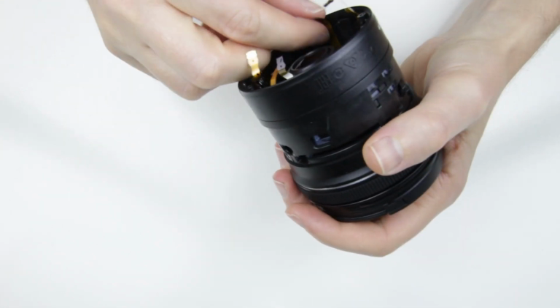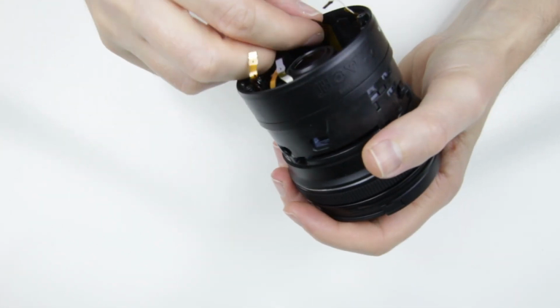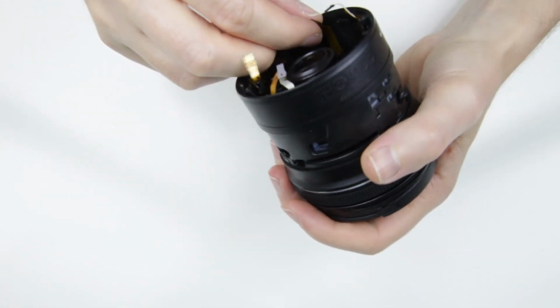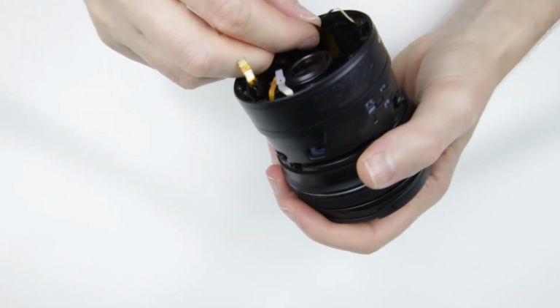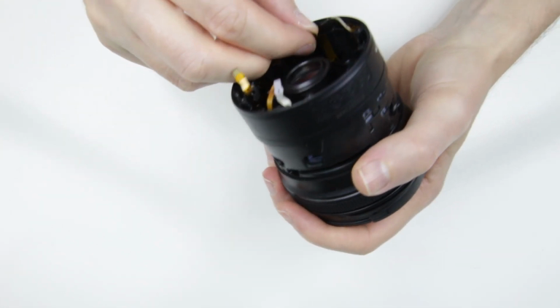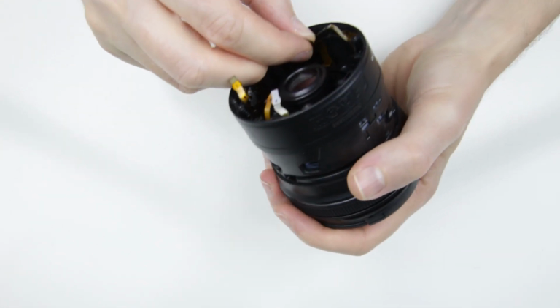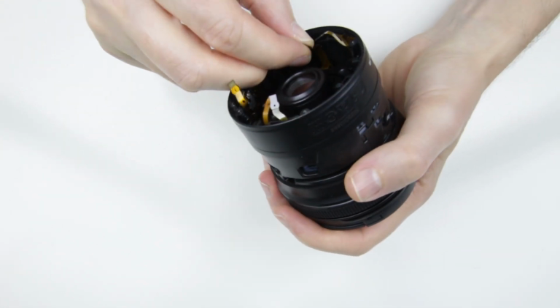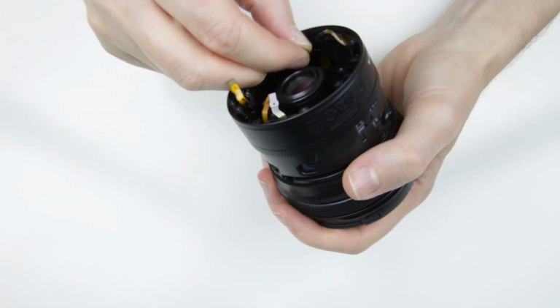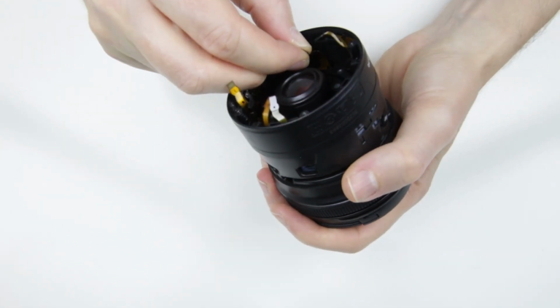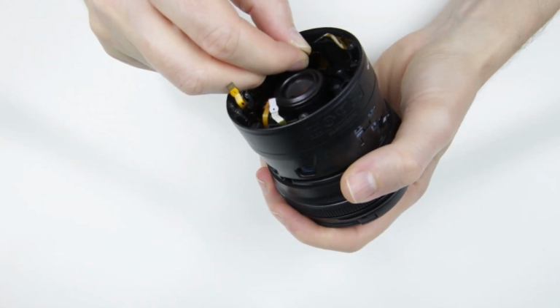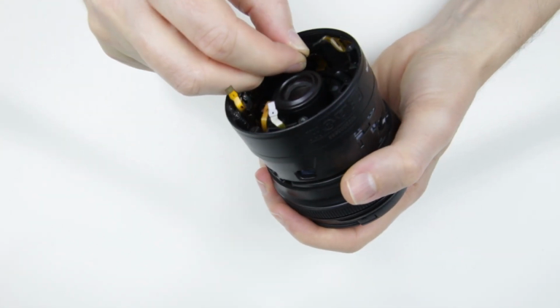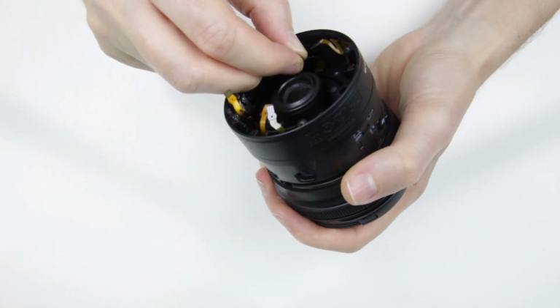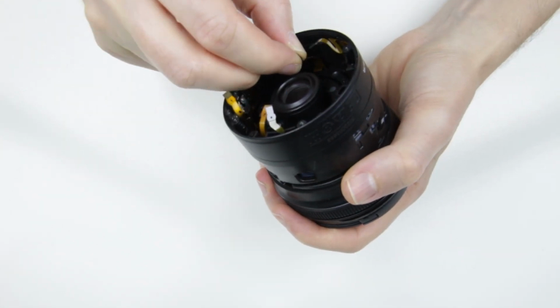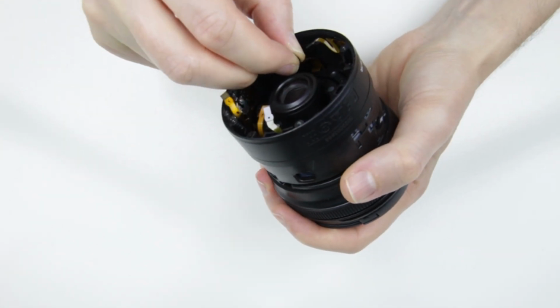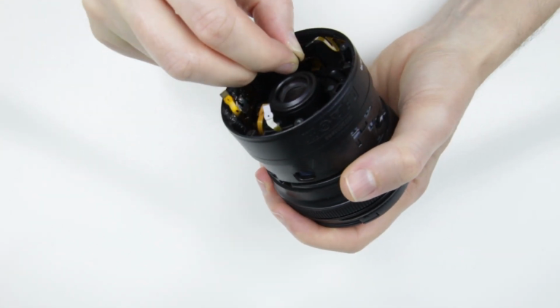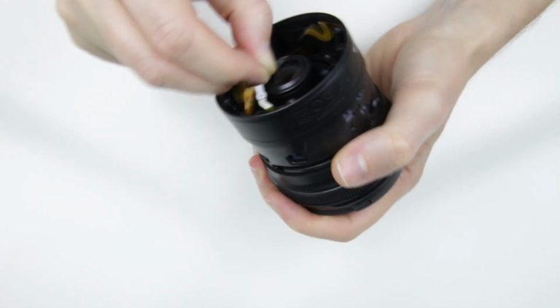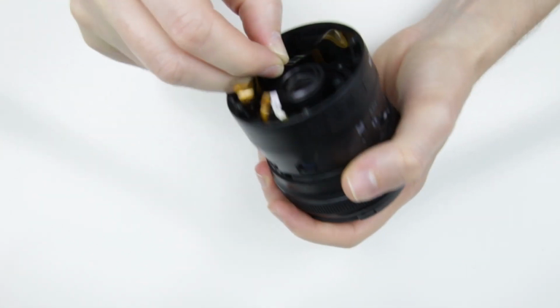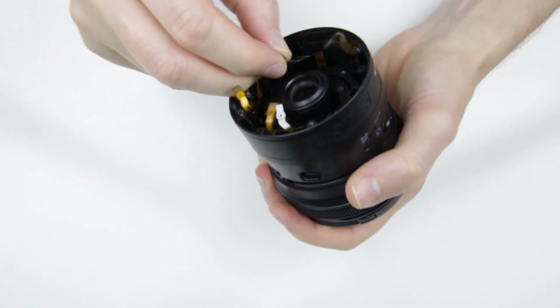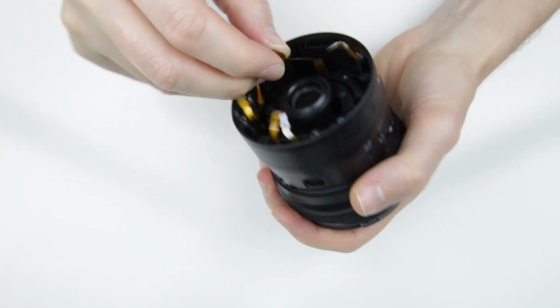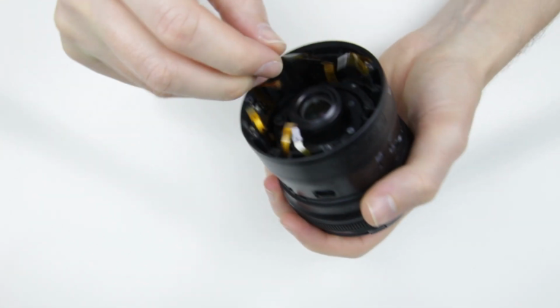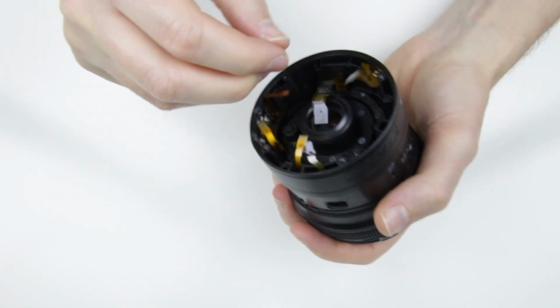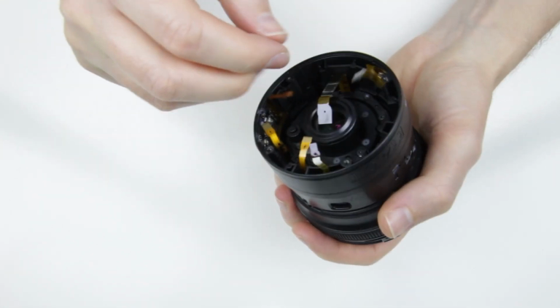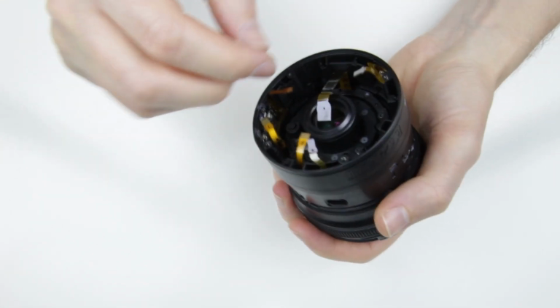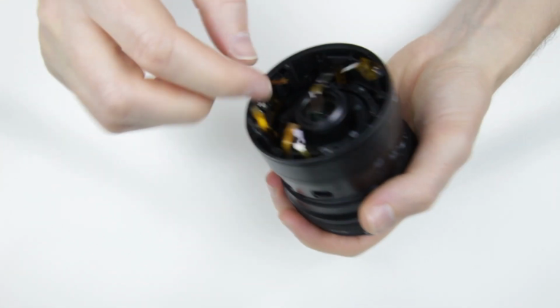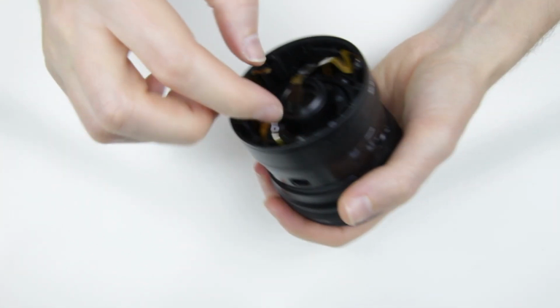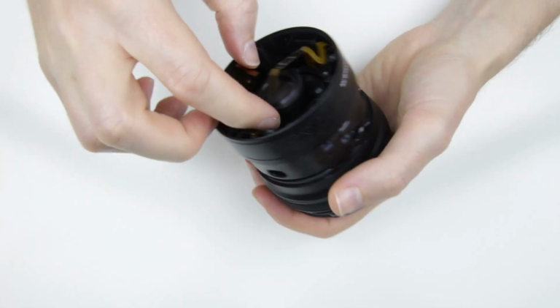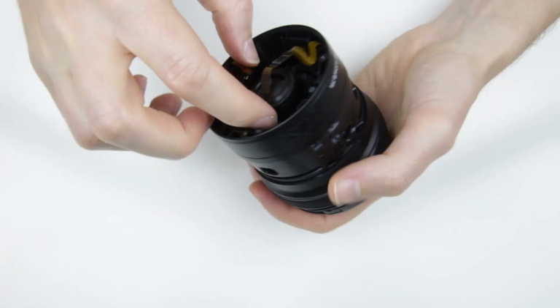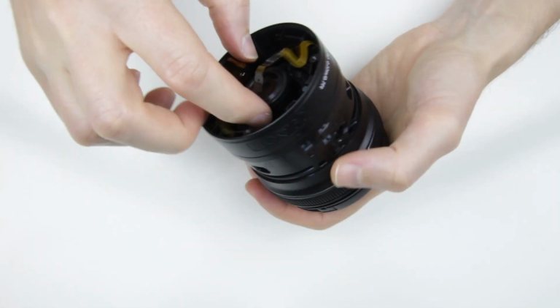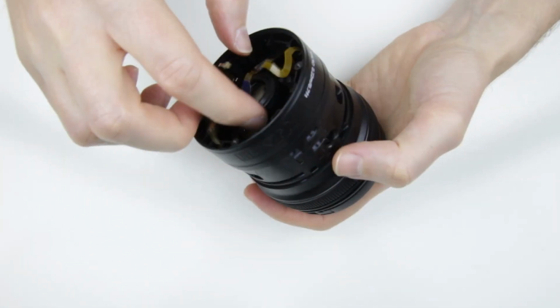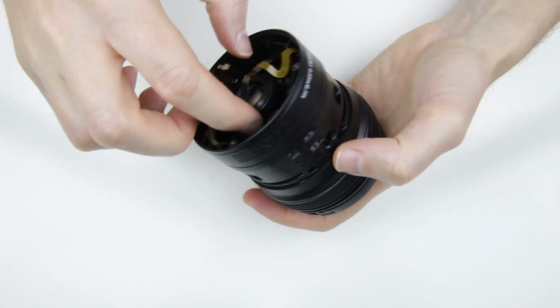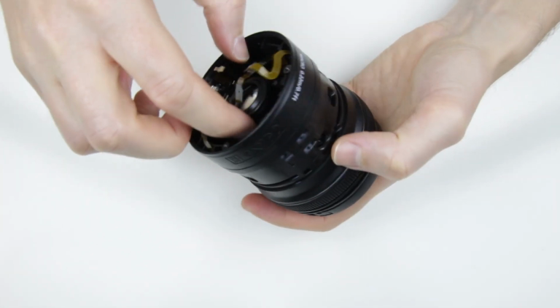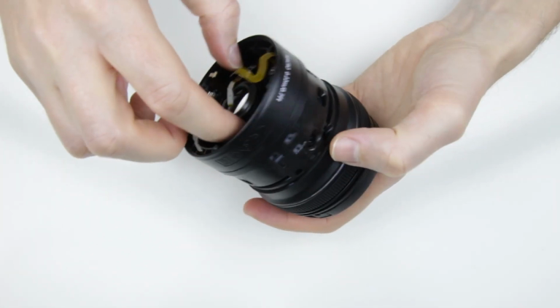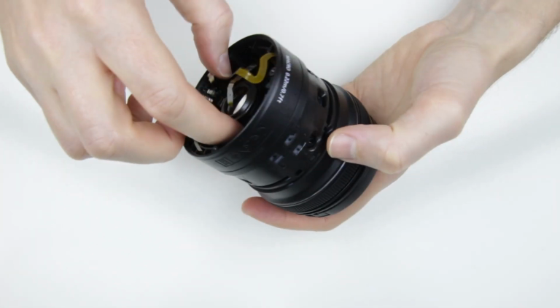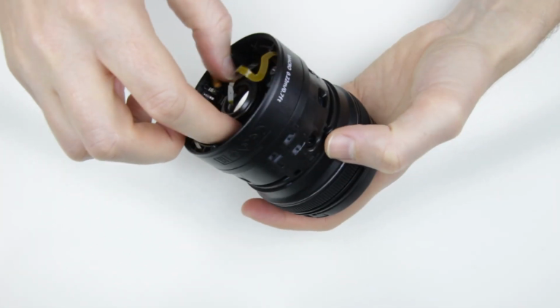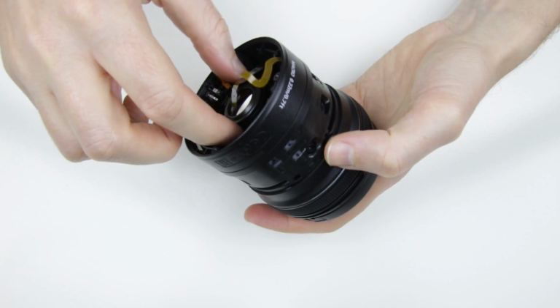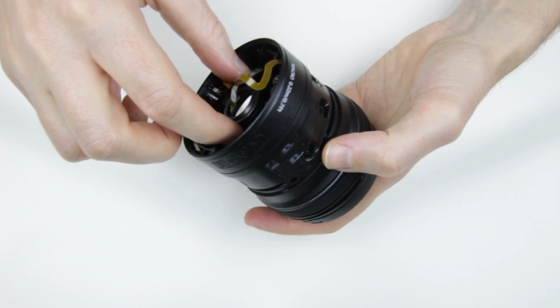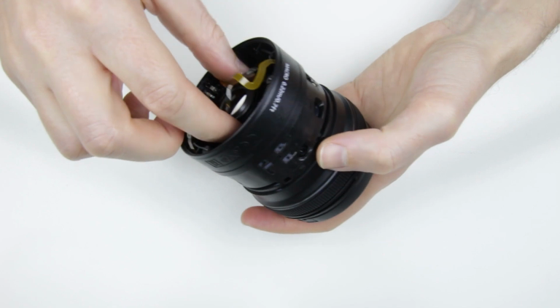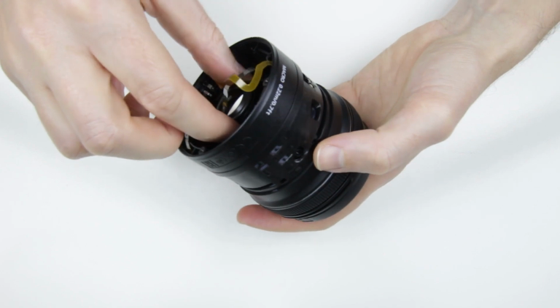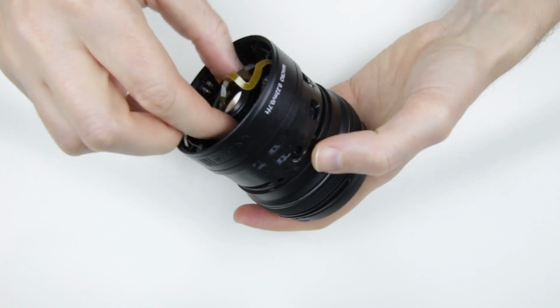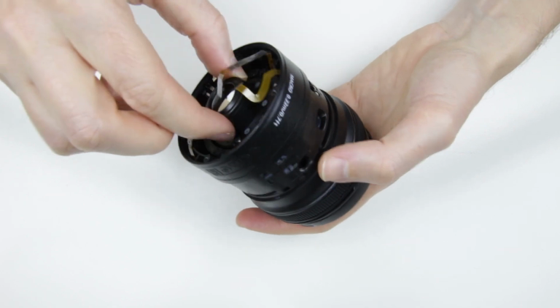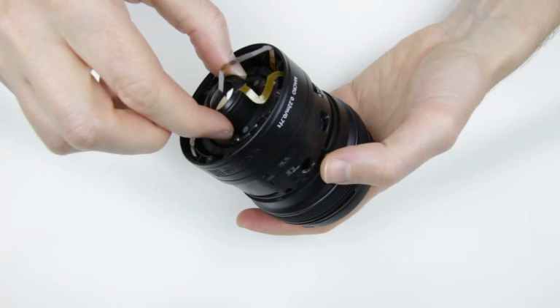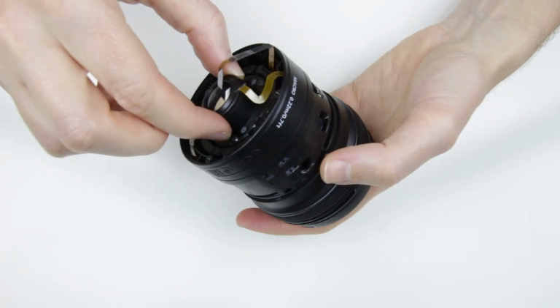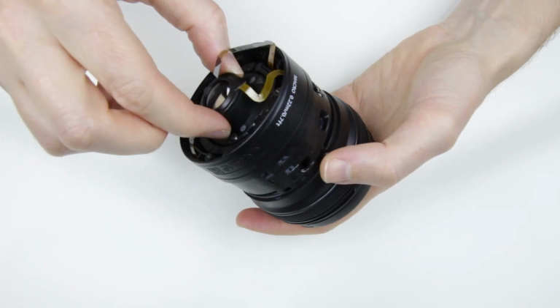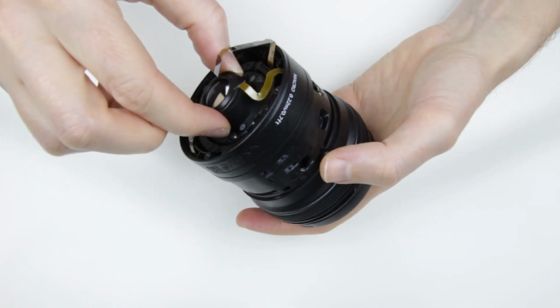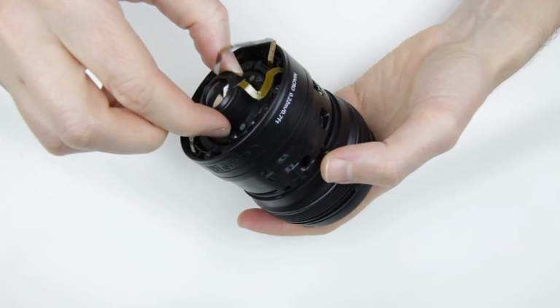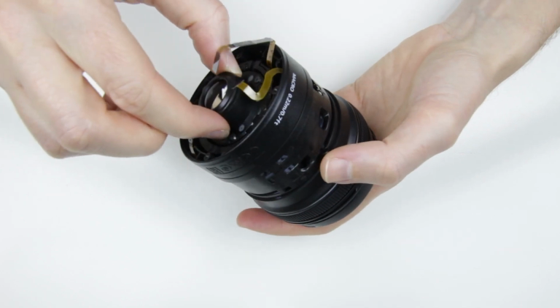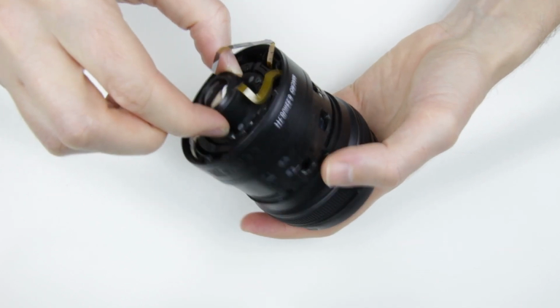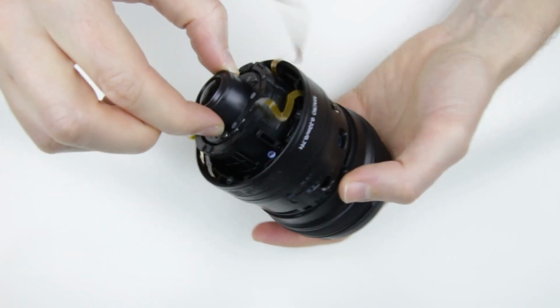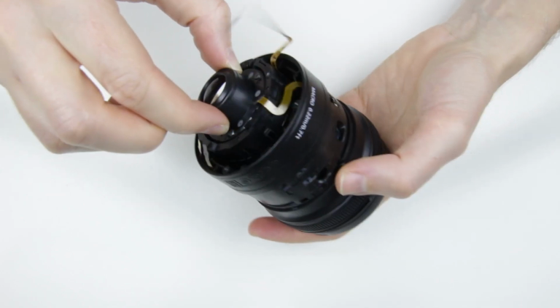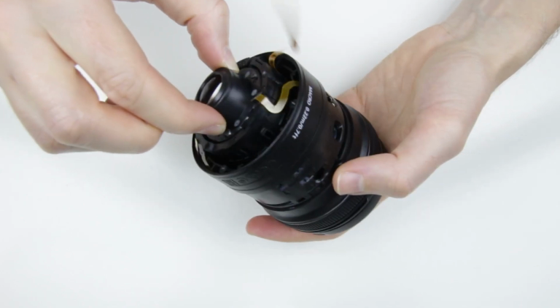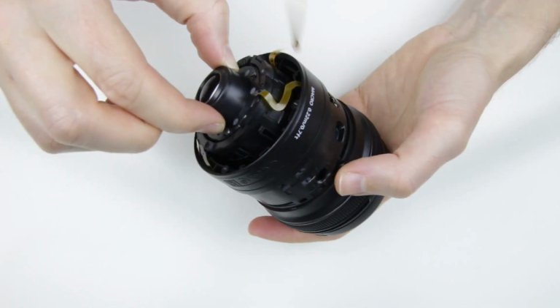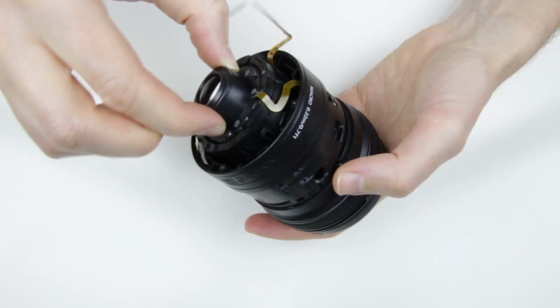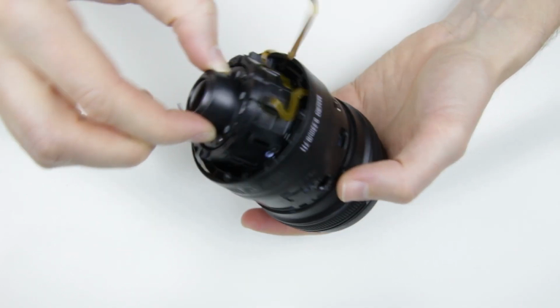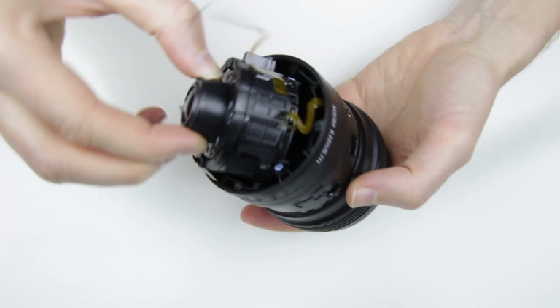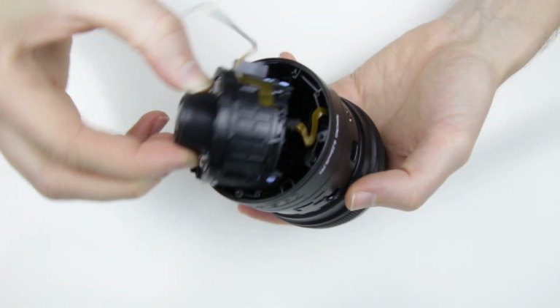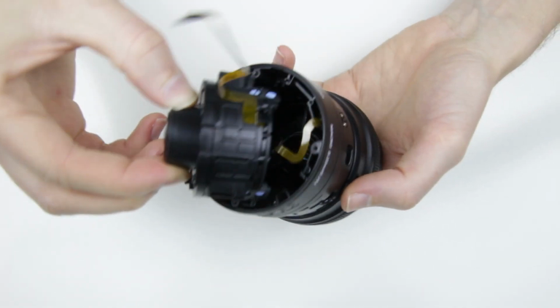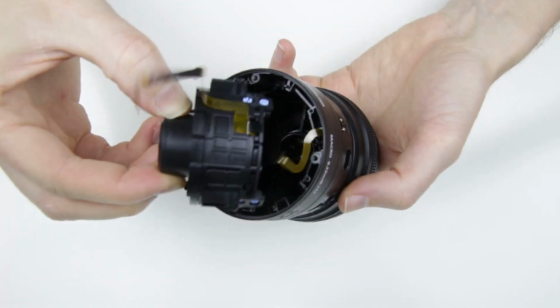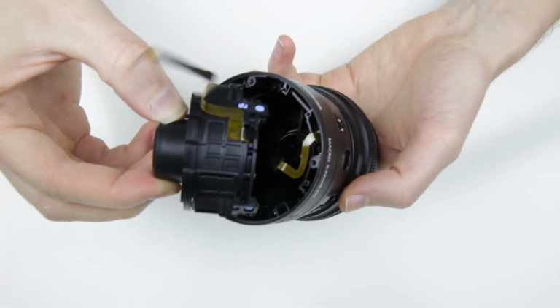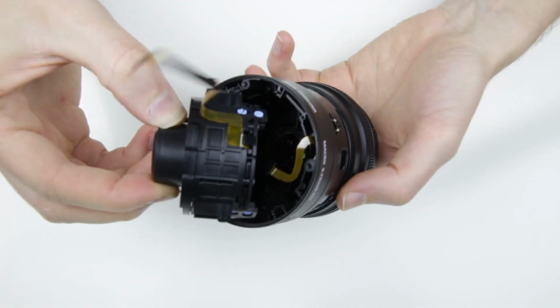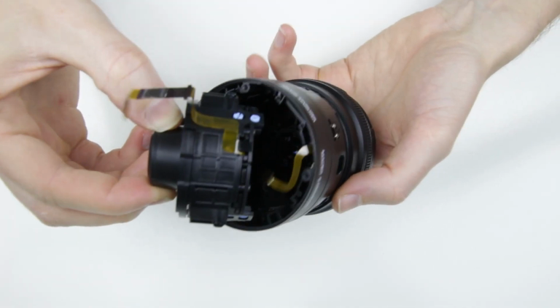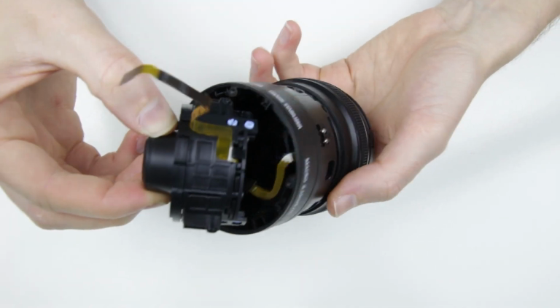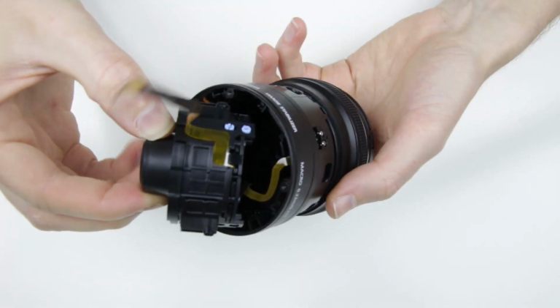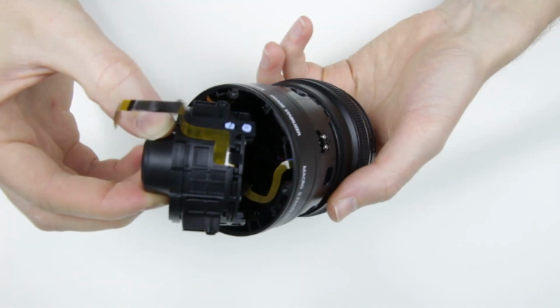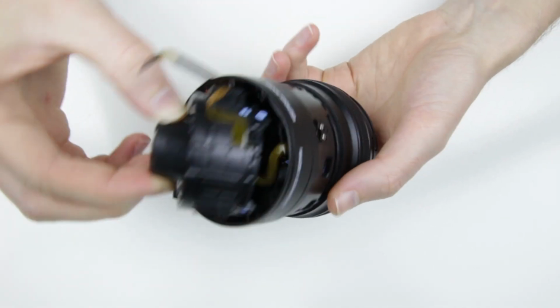Remove the two flex cables which are sticked to the wall of the lens, then lift off the inner lens group from inside the lens.